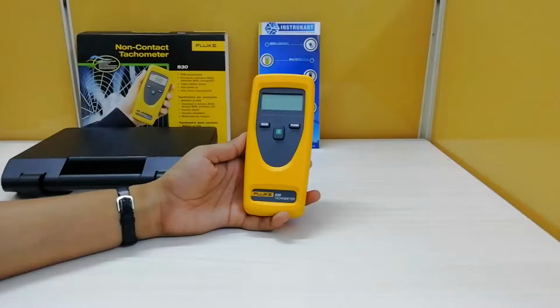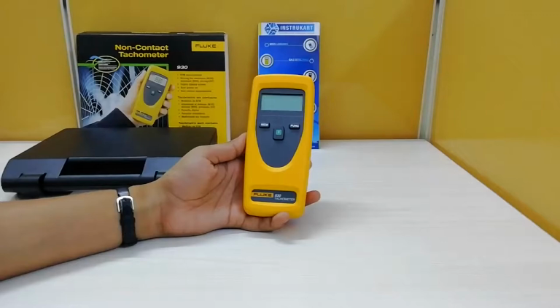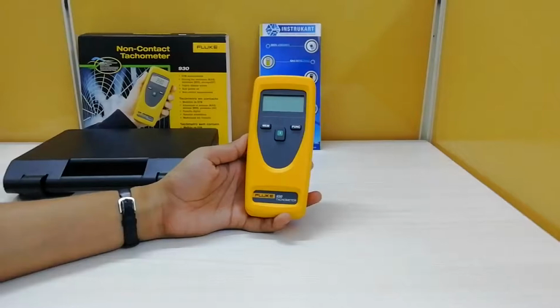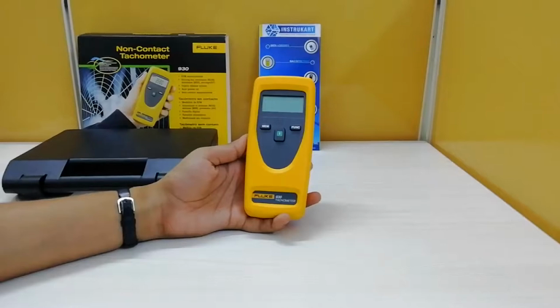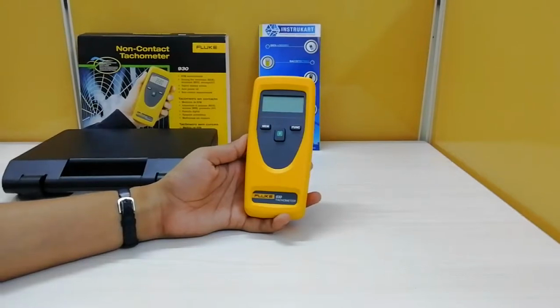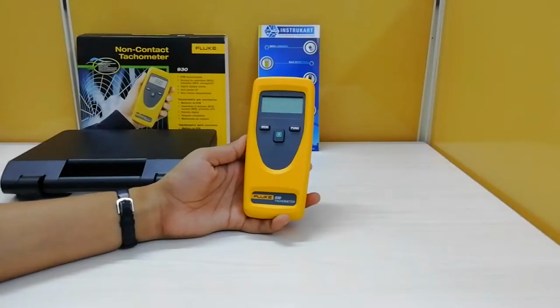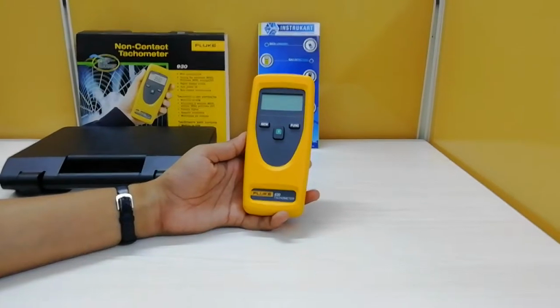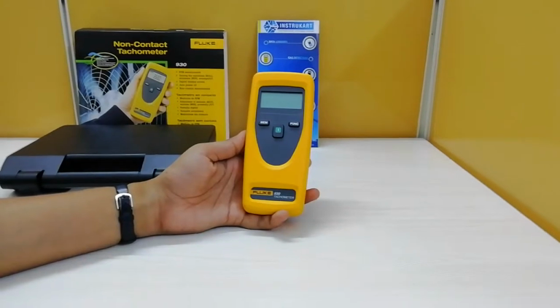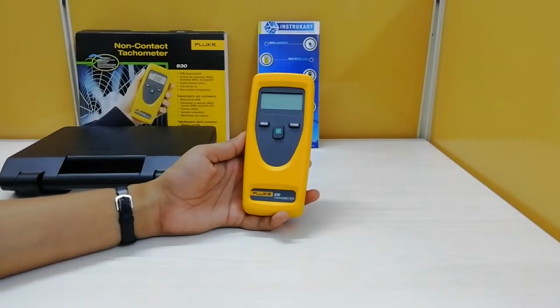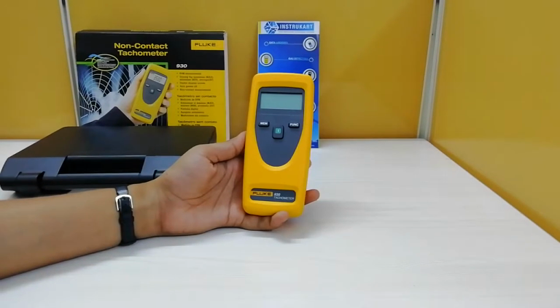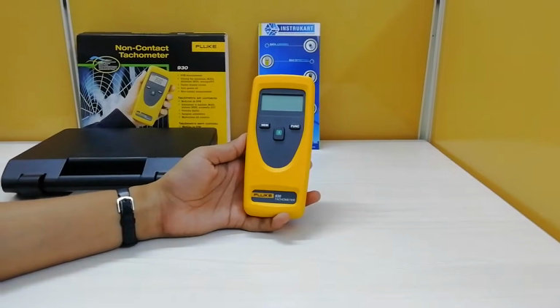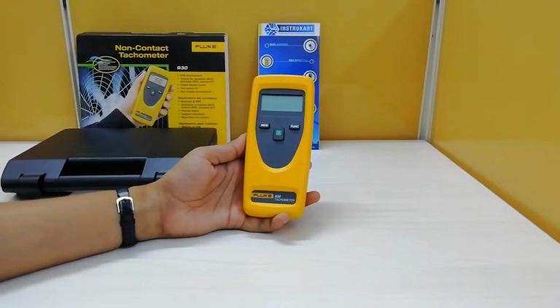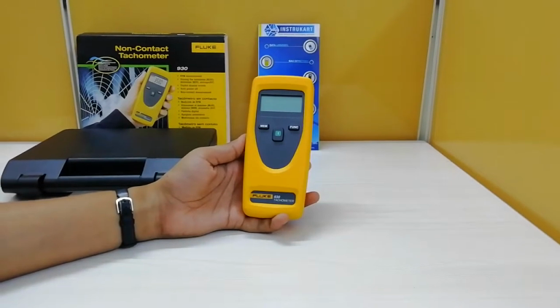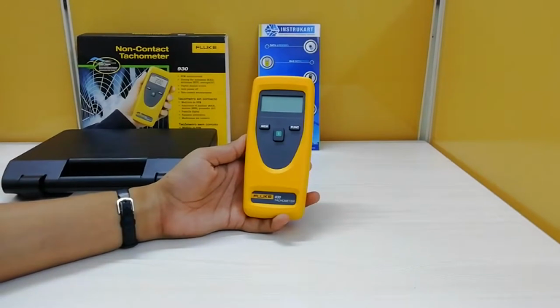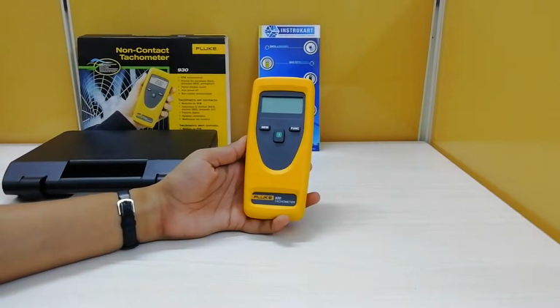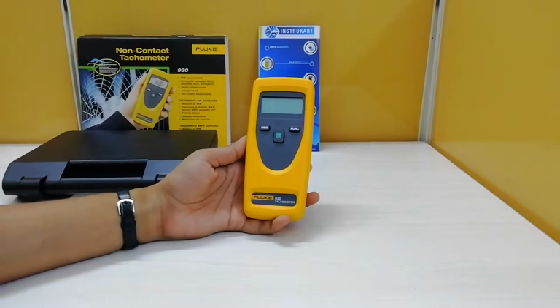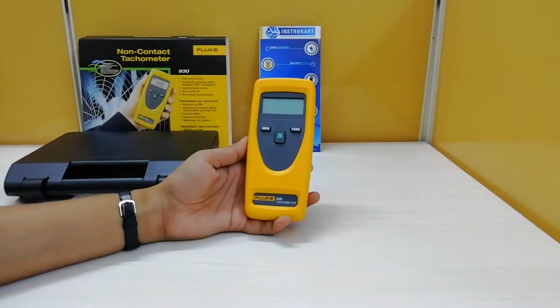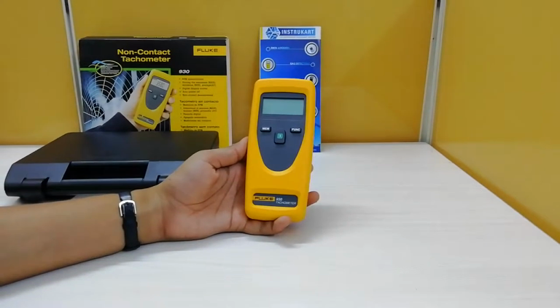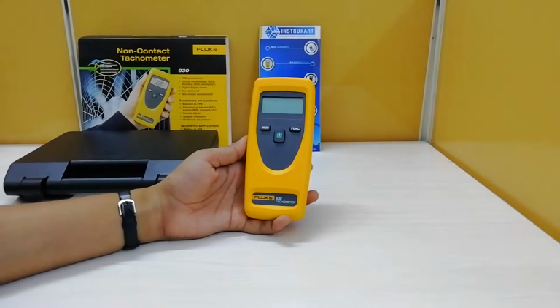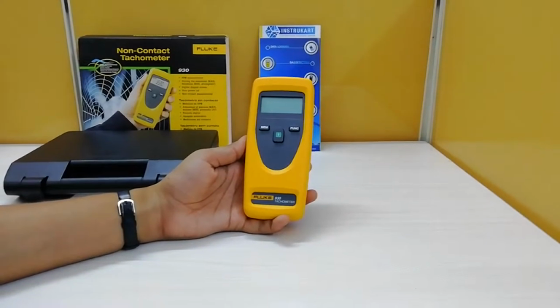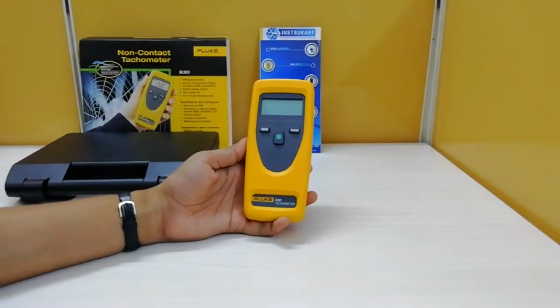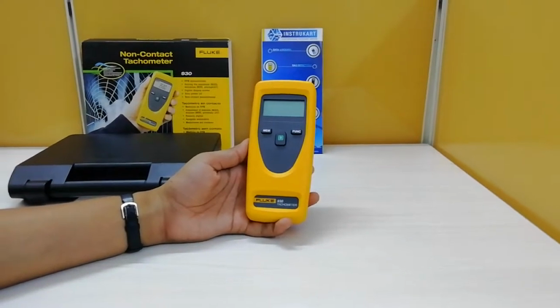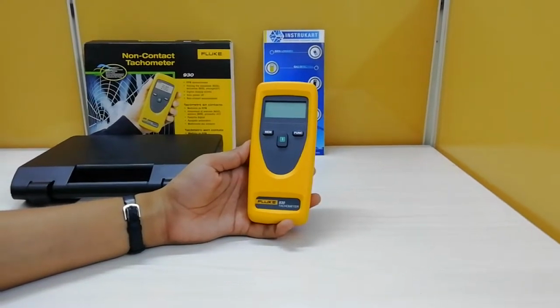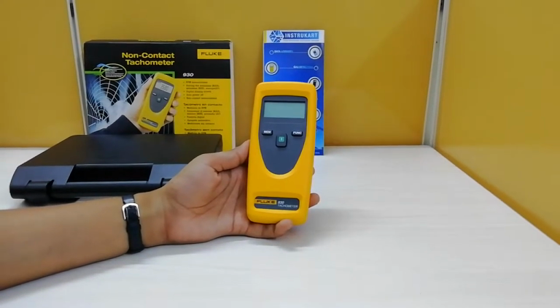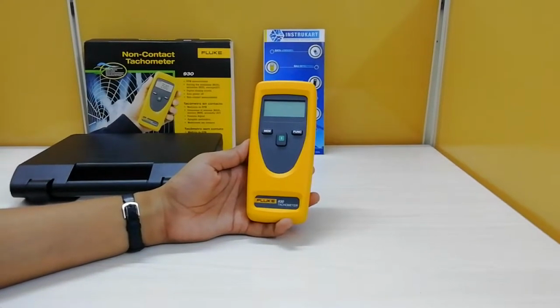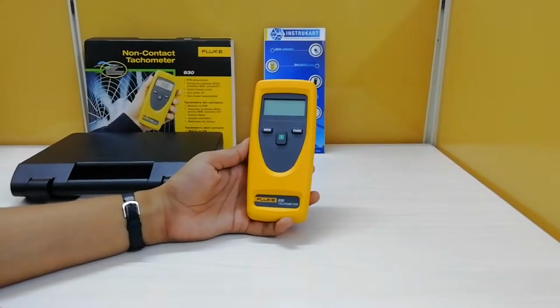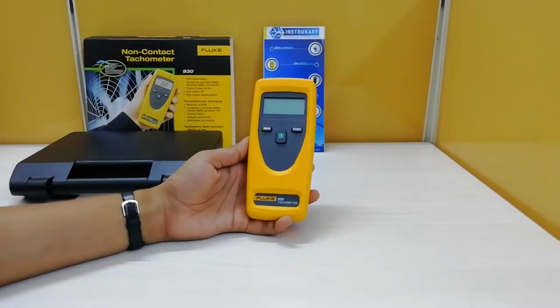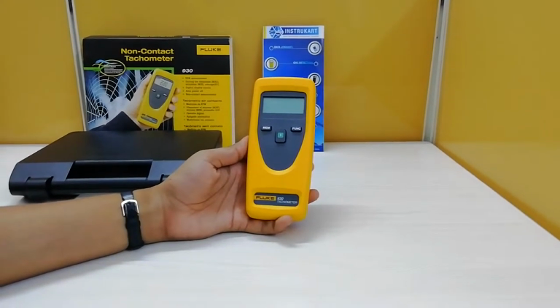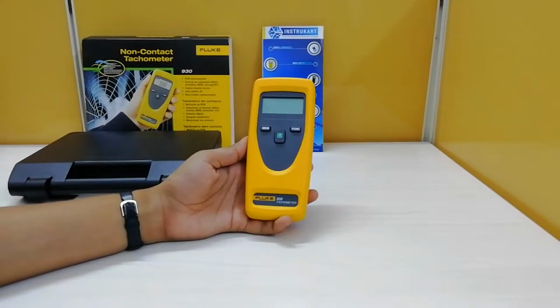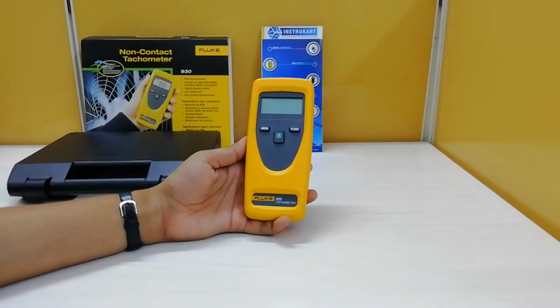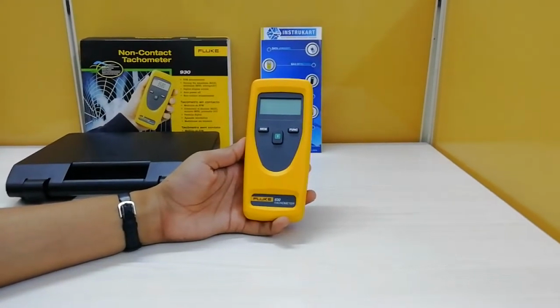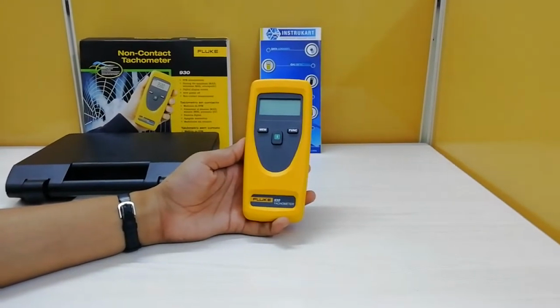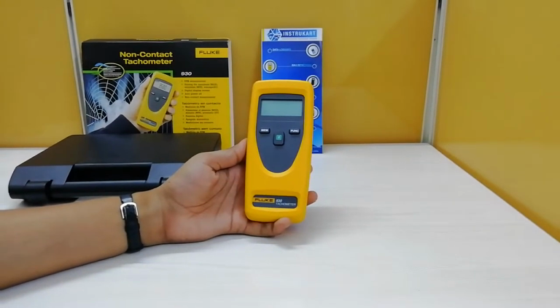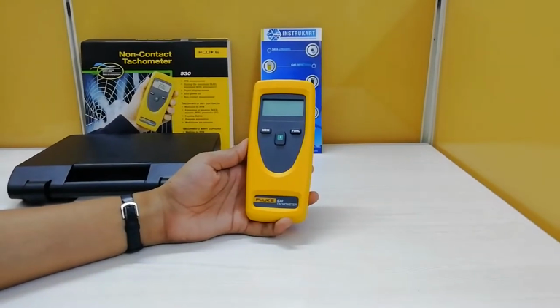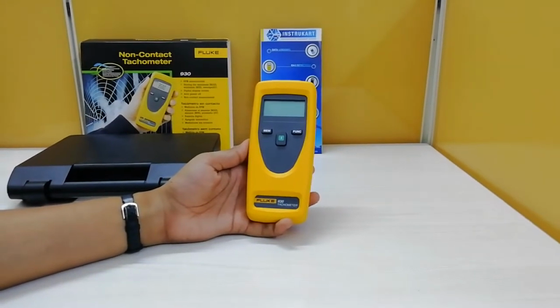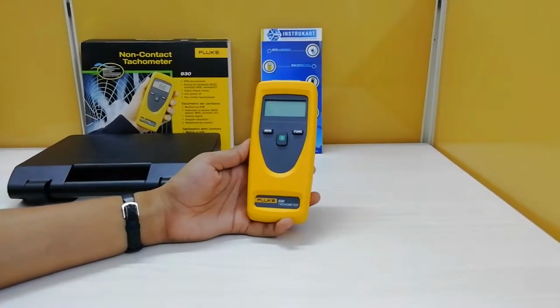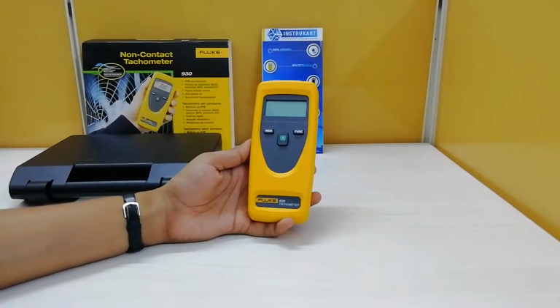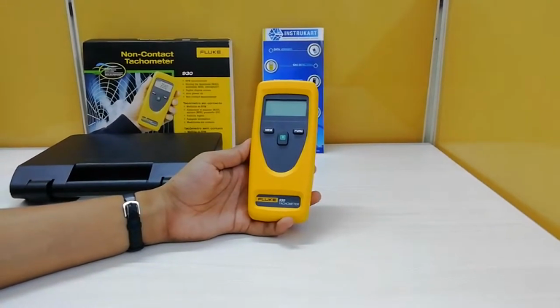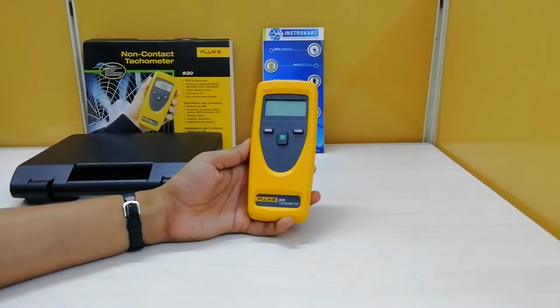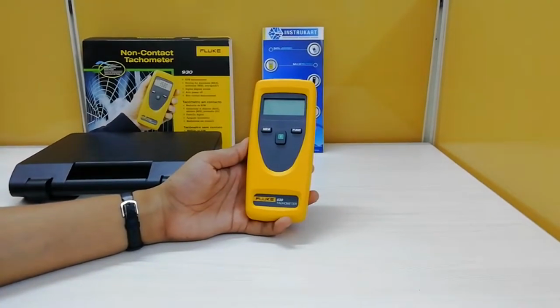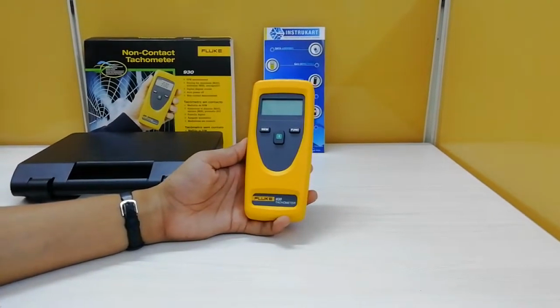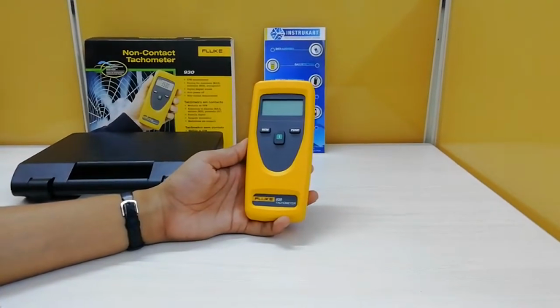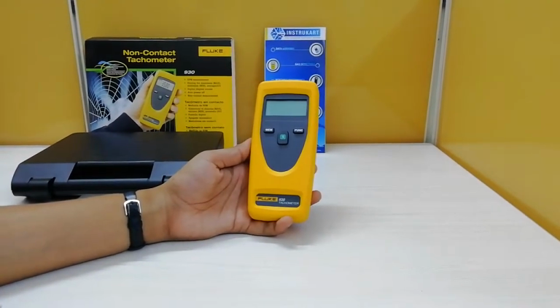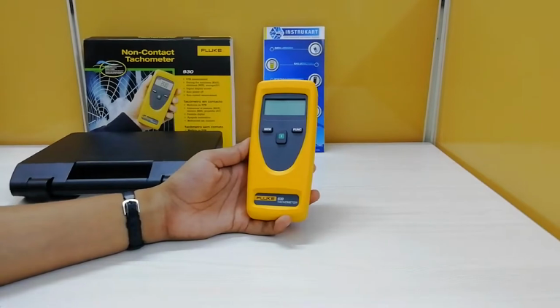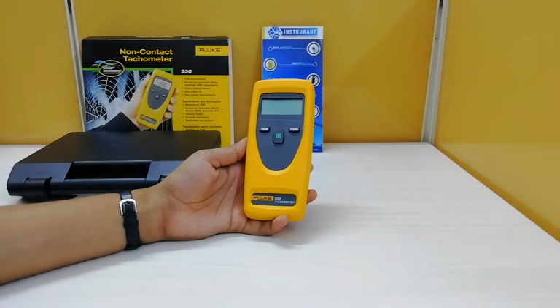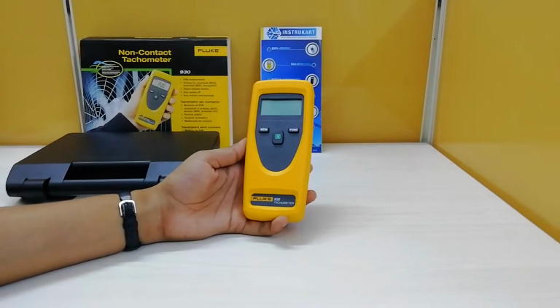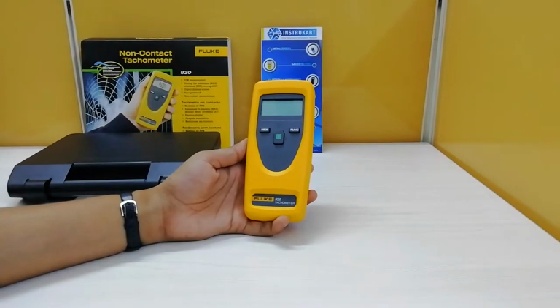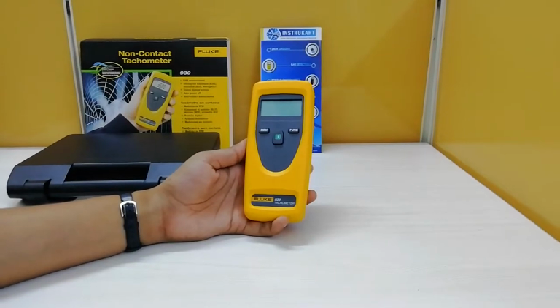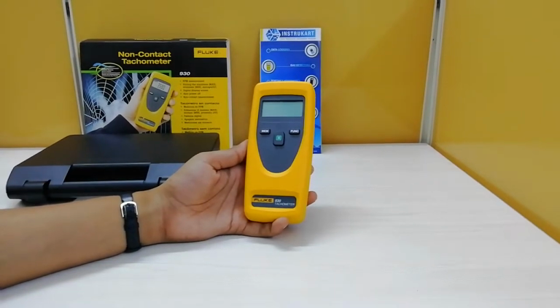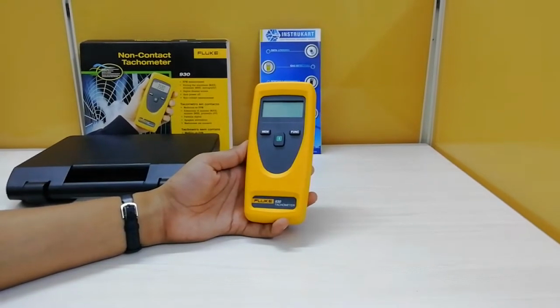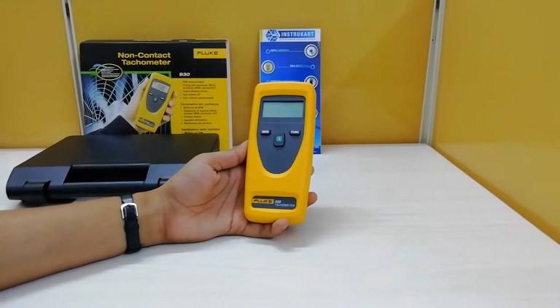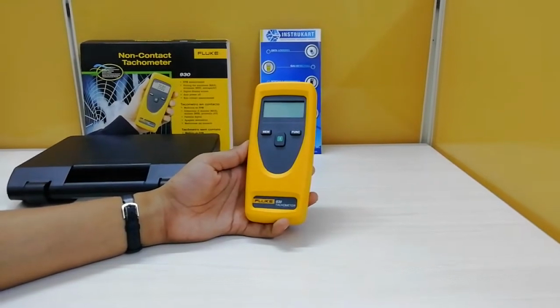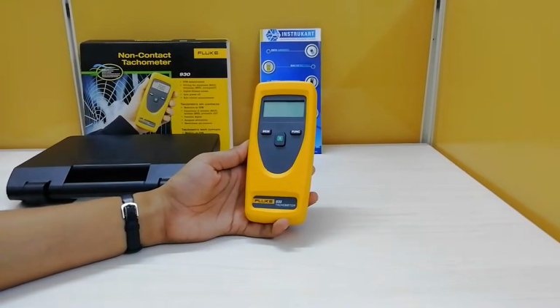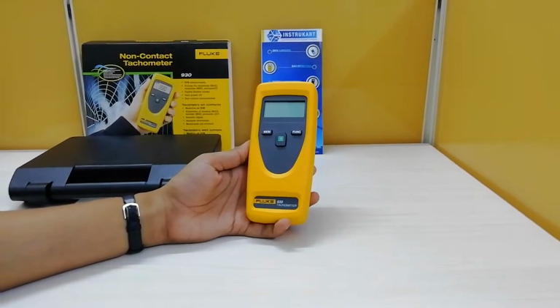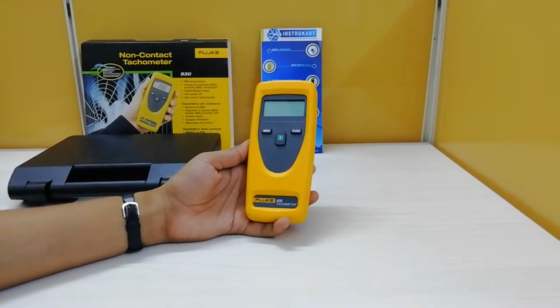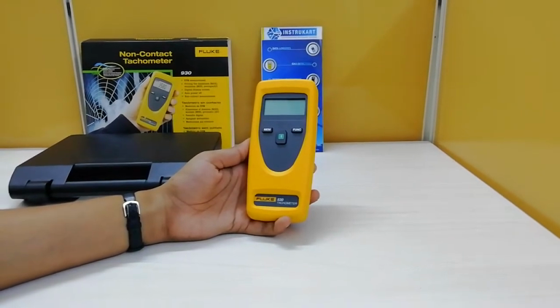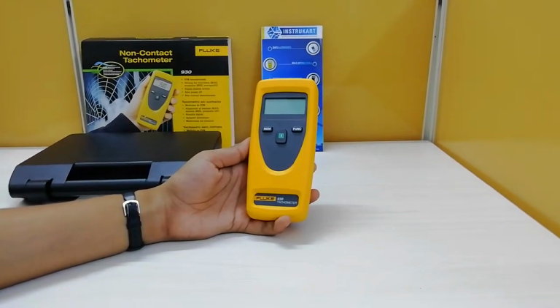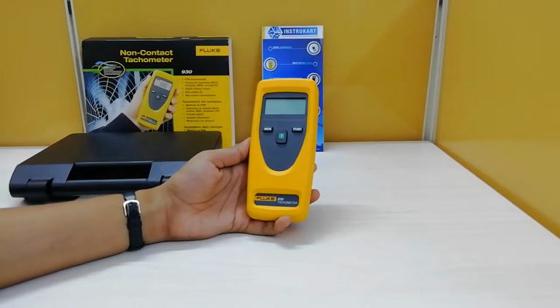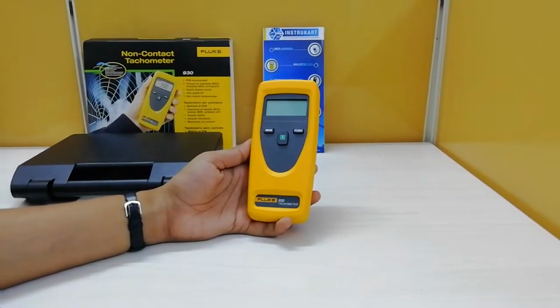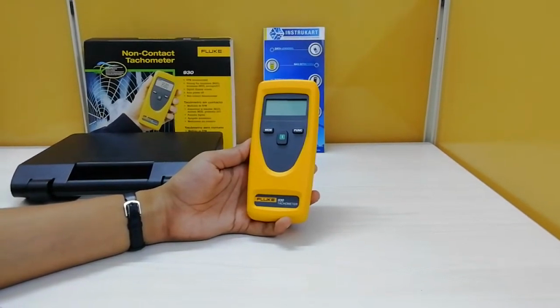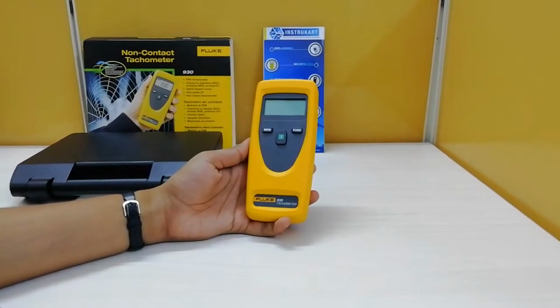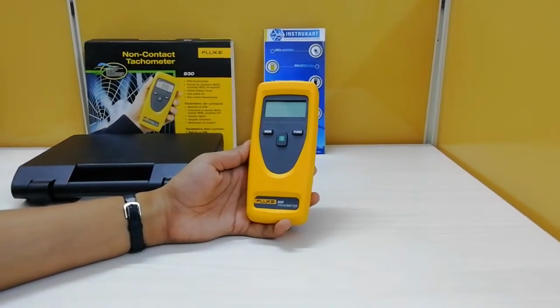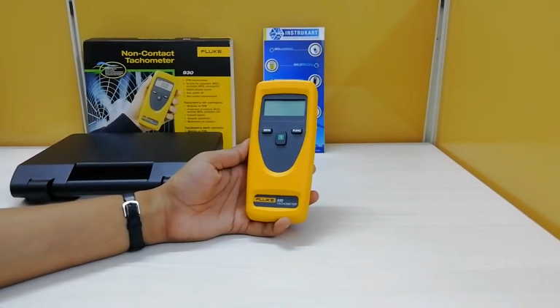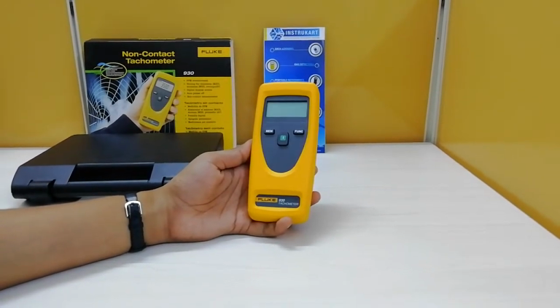Hello all, welcome to Instacart Holdings, your worldwide instrument partner. I am going to walk you through the product Fluke 930 tachometer.